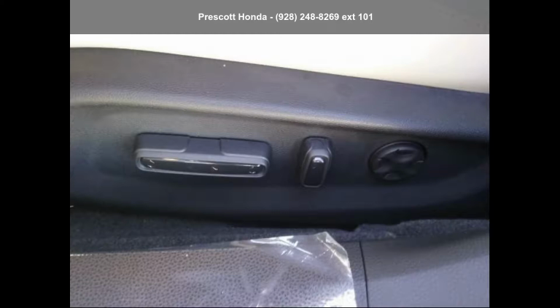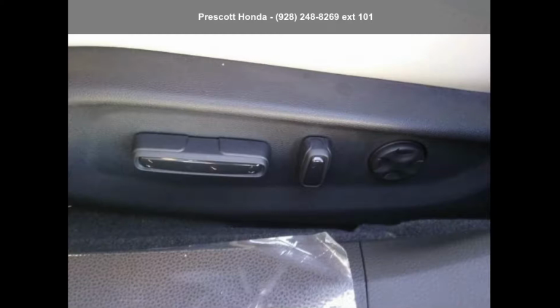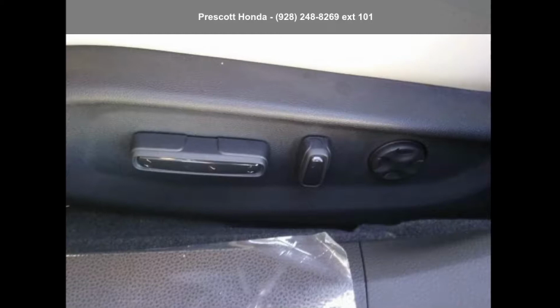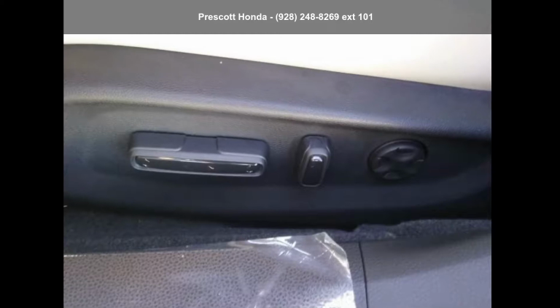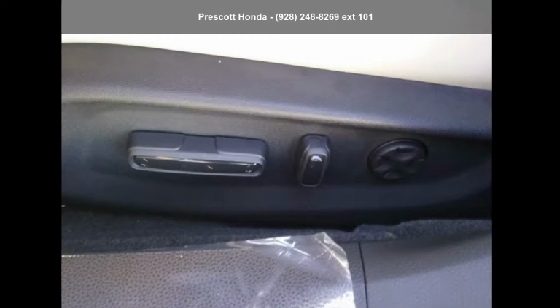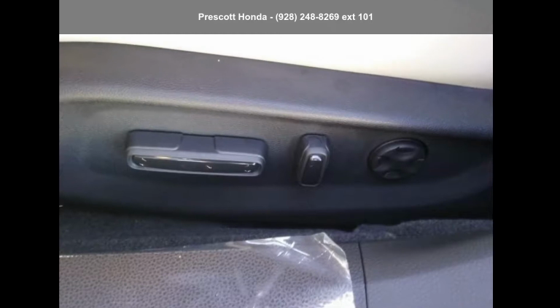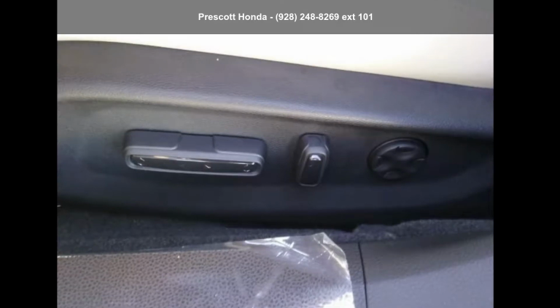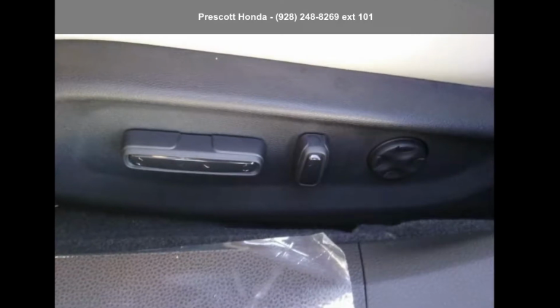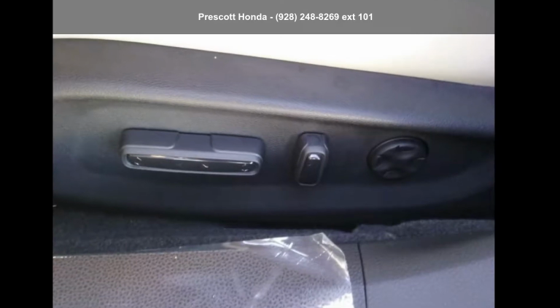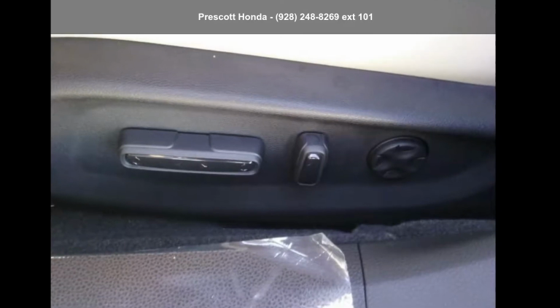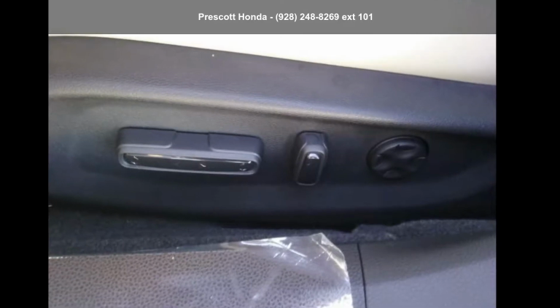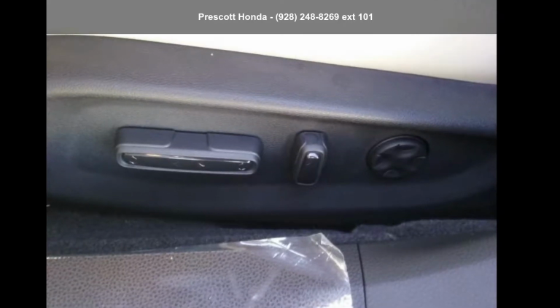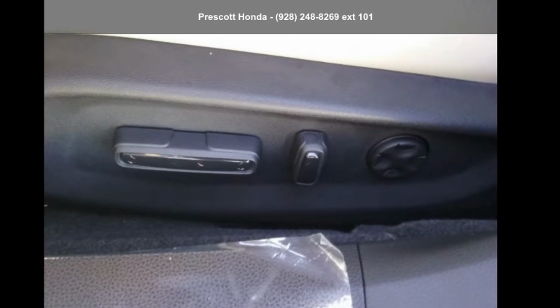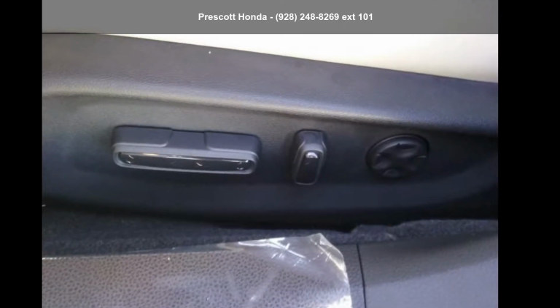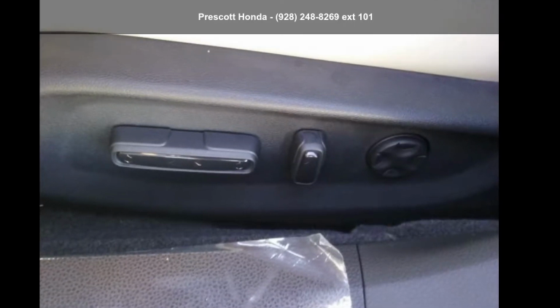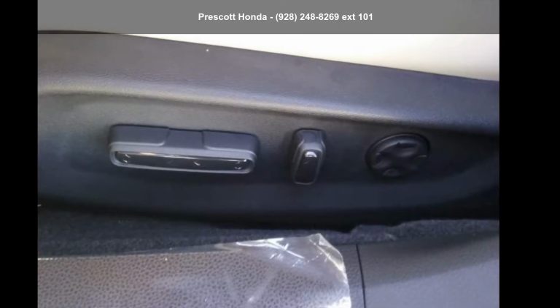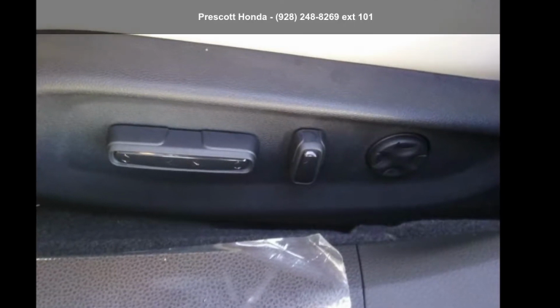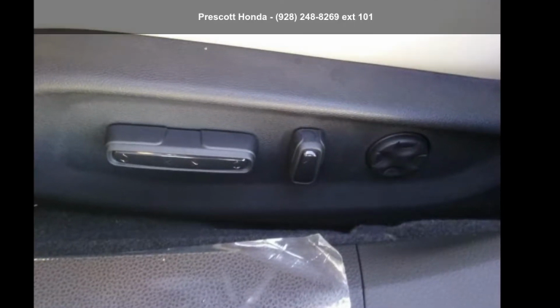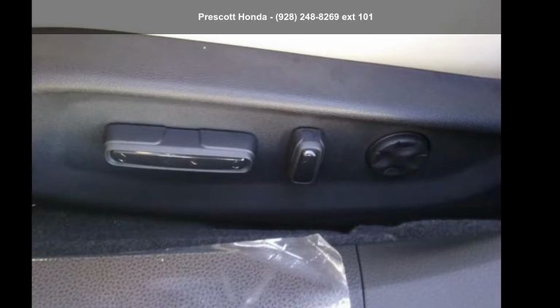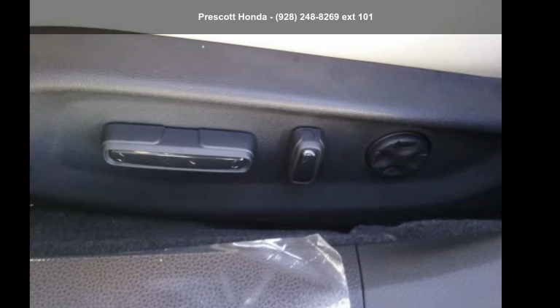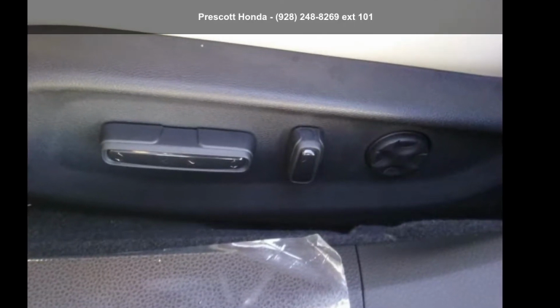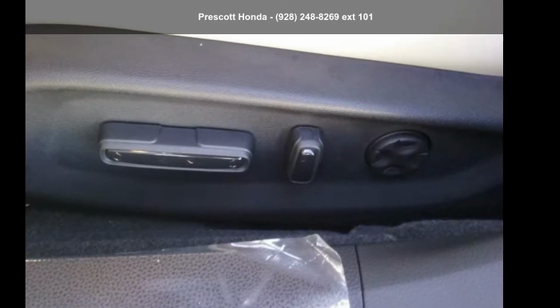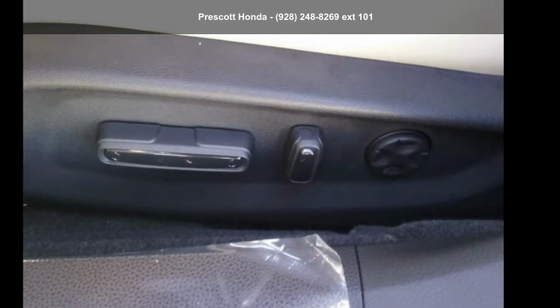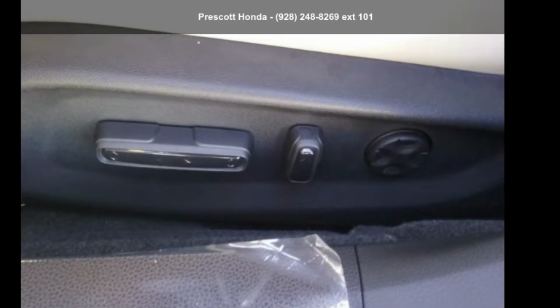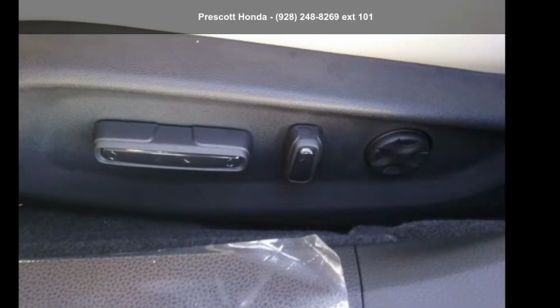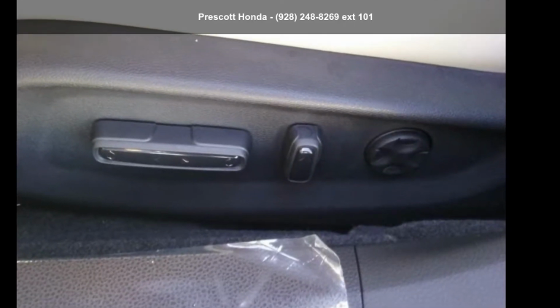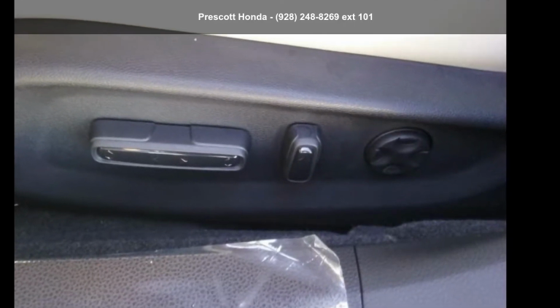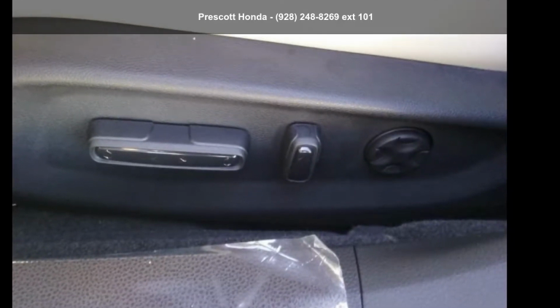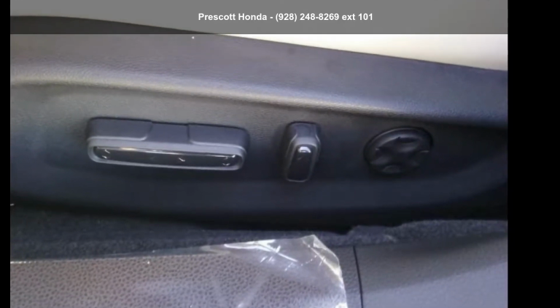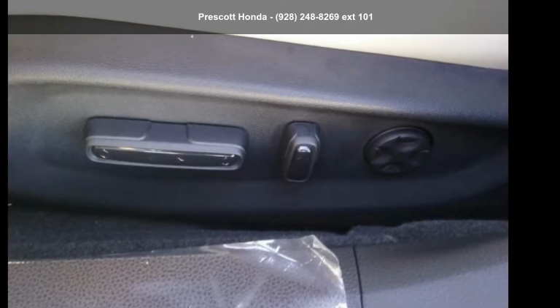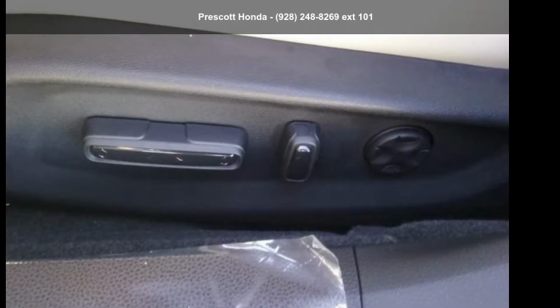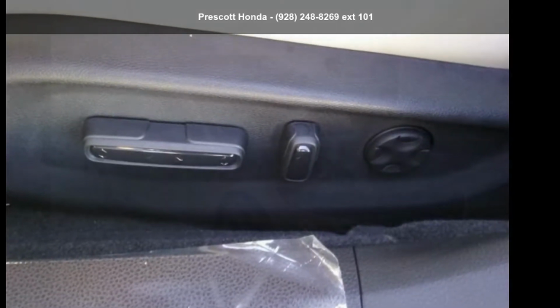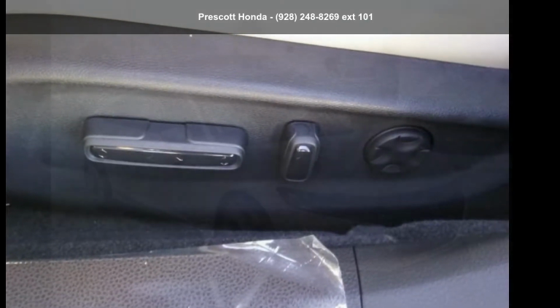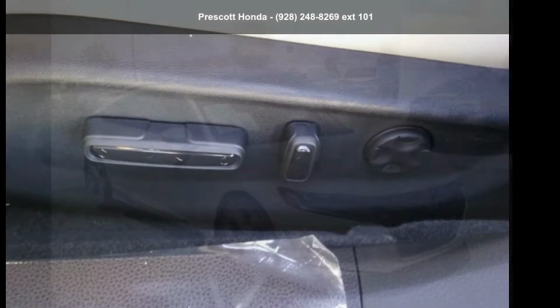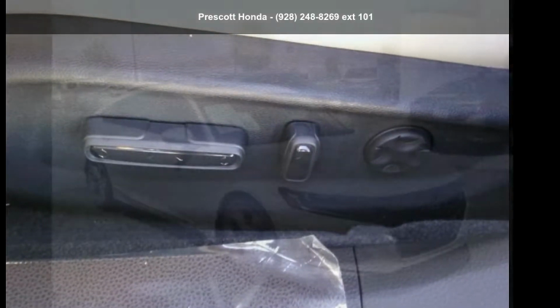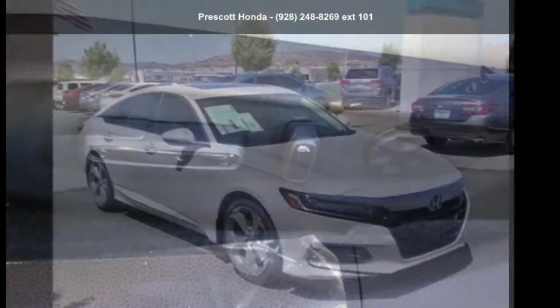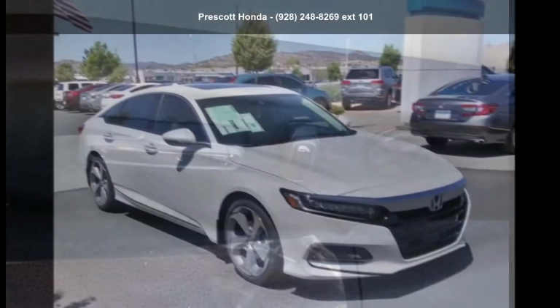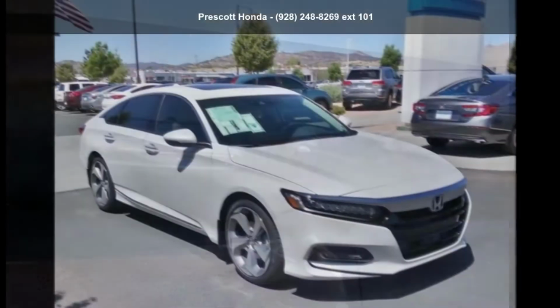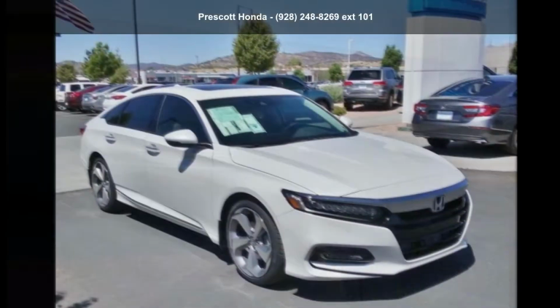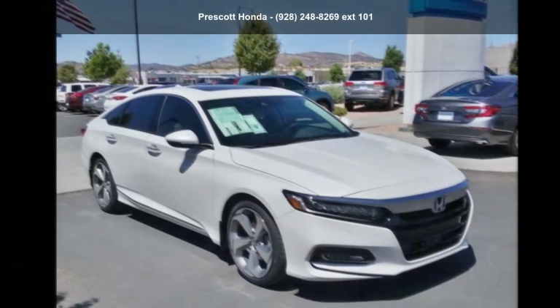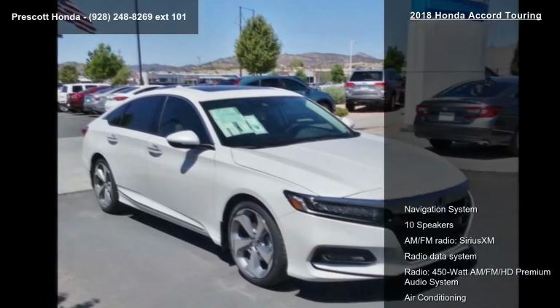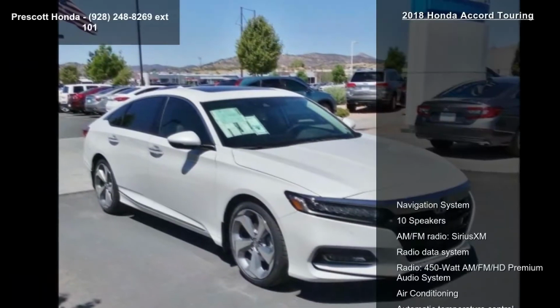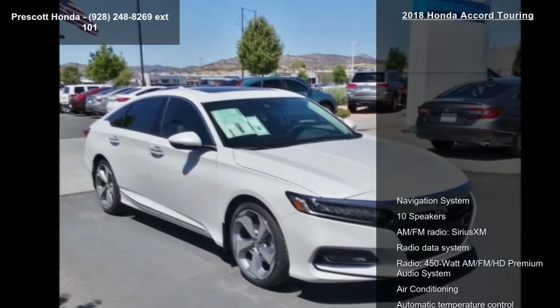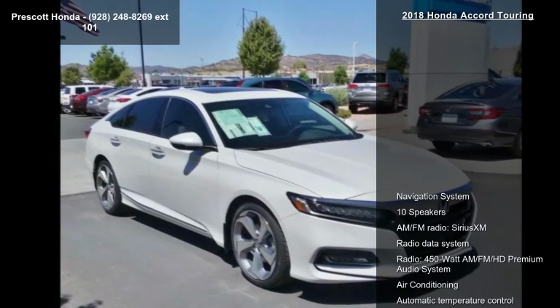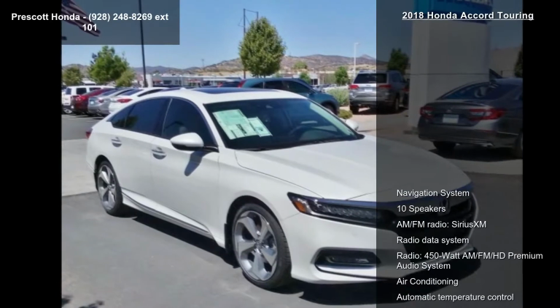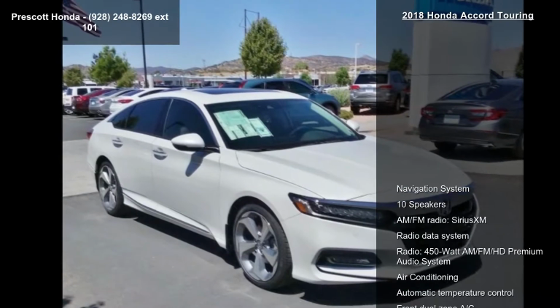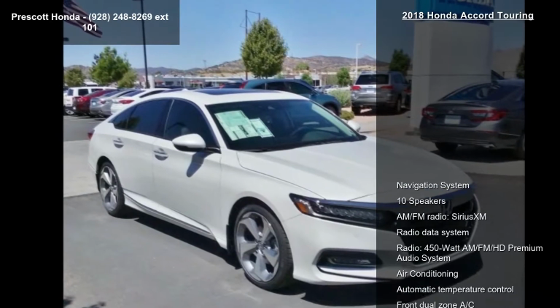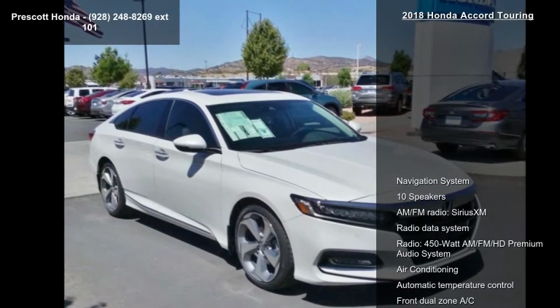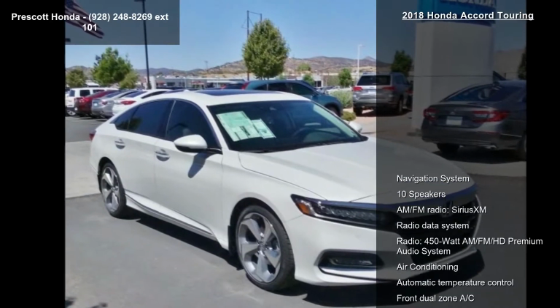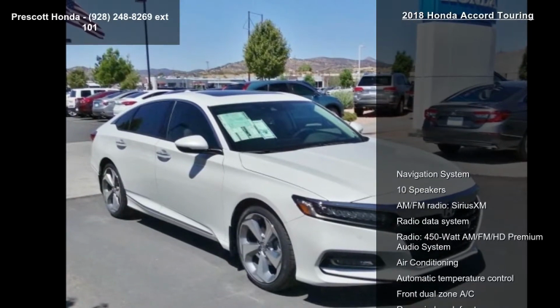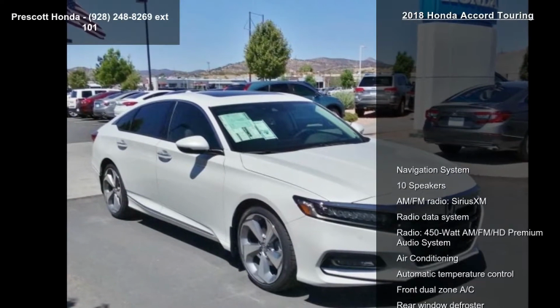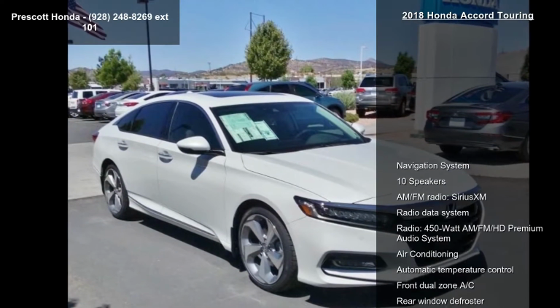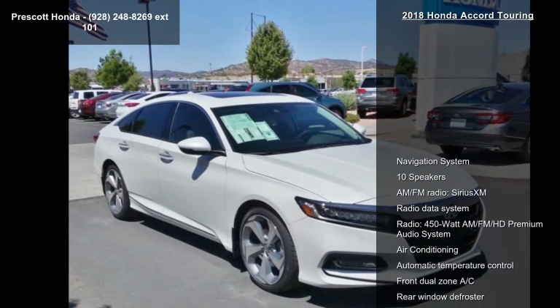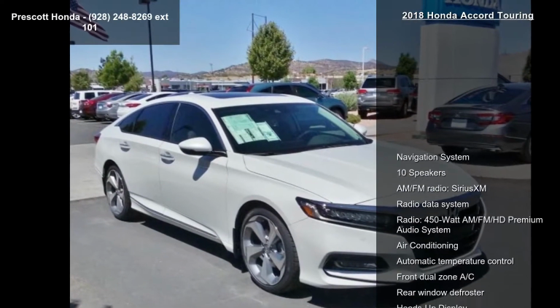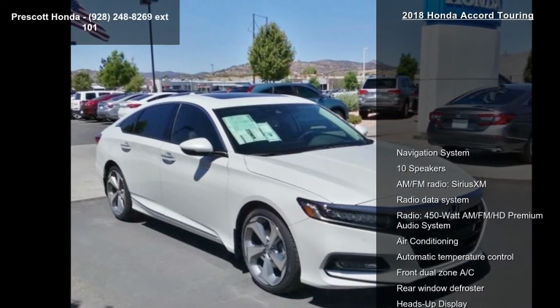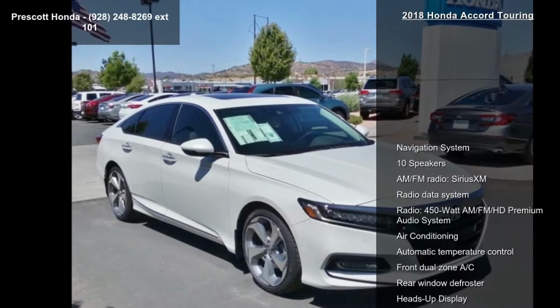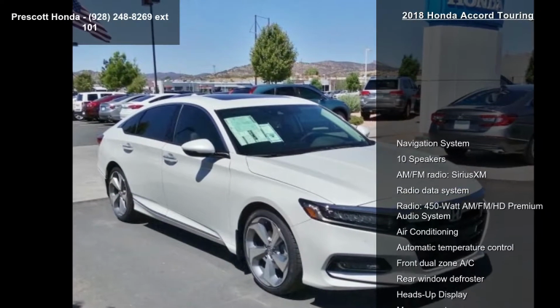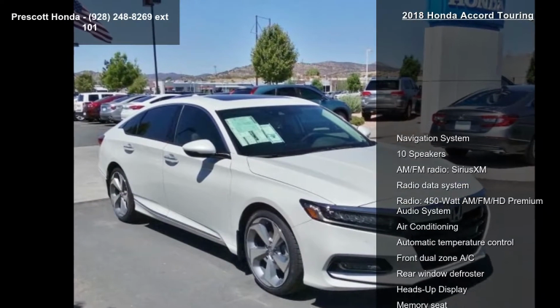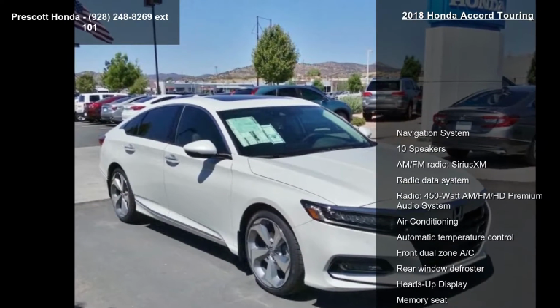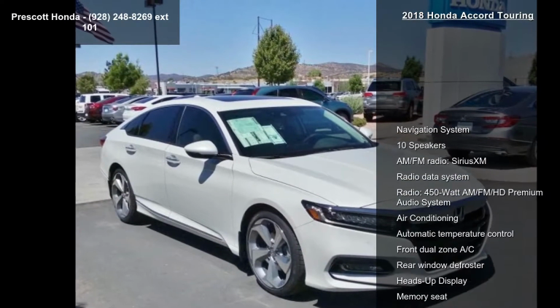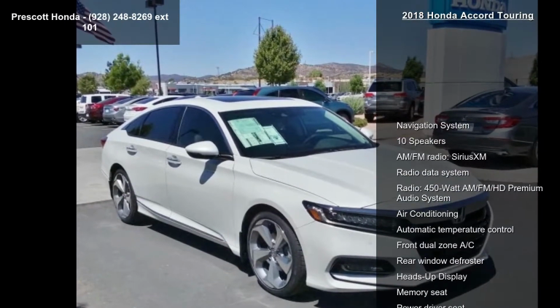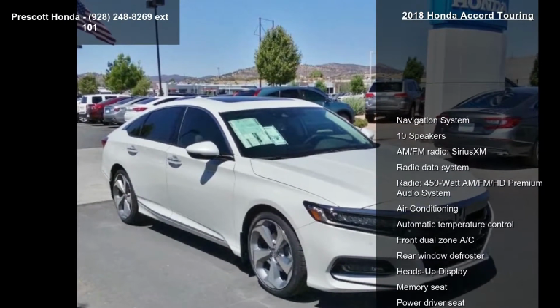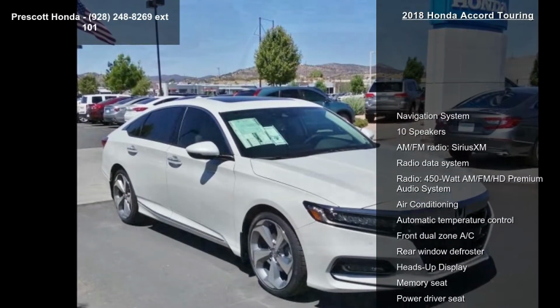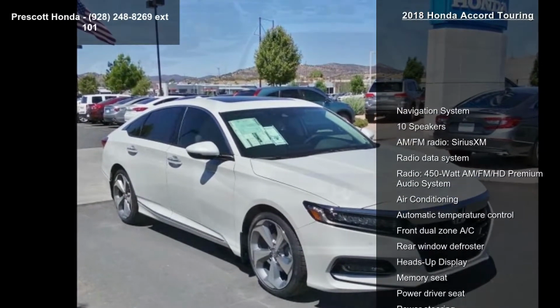Arrive in style with this Honda 2018 Accord Touring. If you are looking for an automobile with great features, look no further.